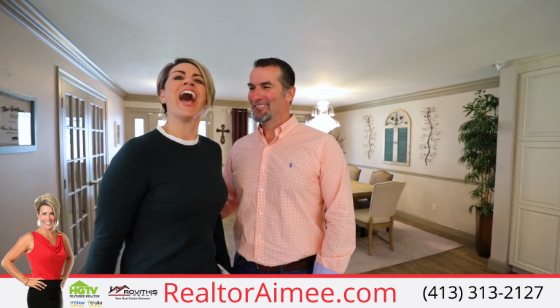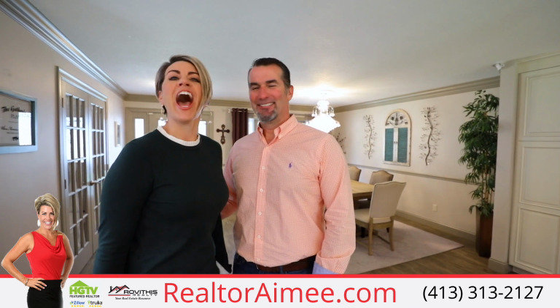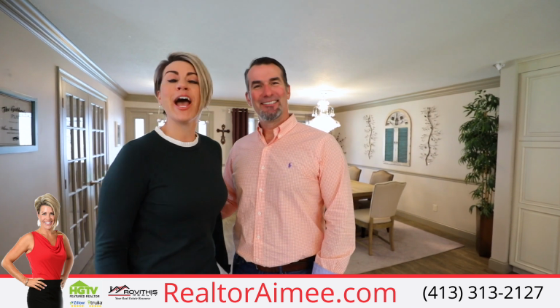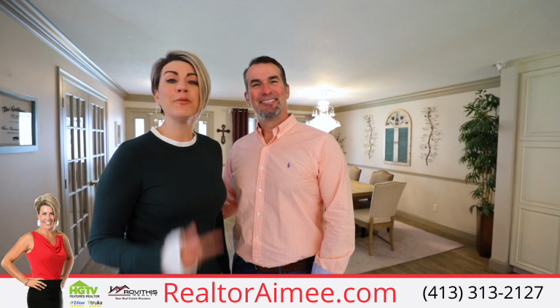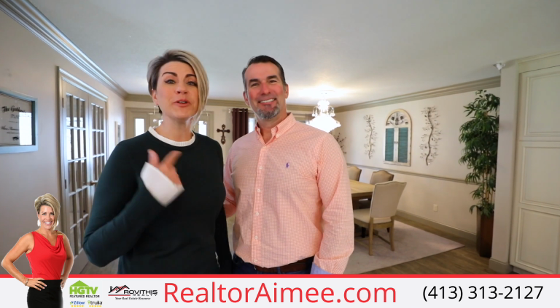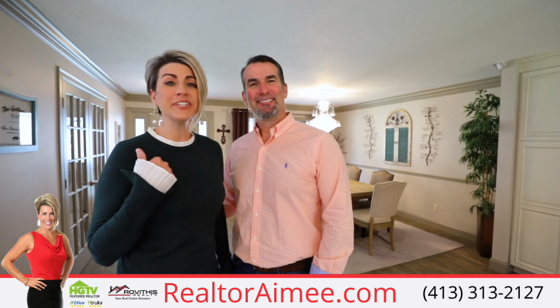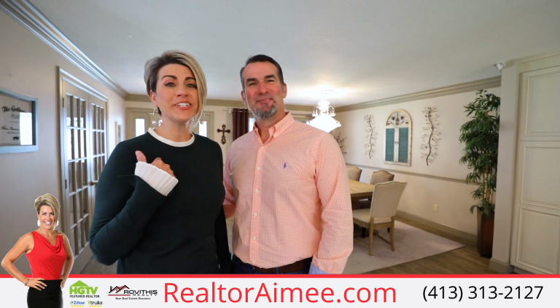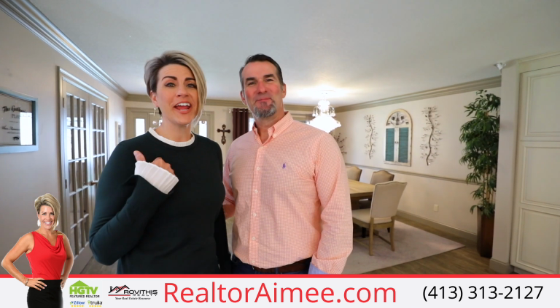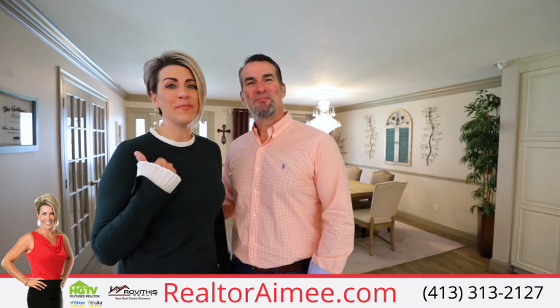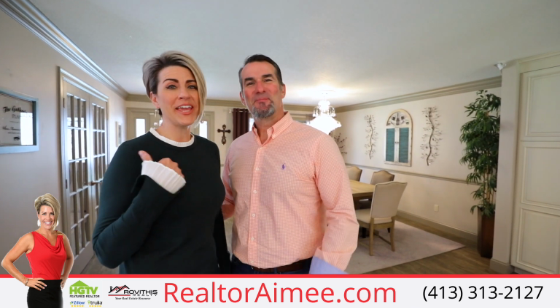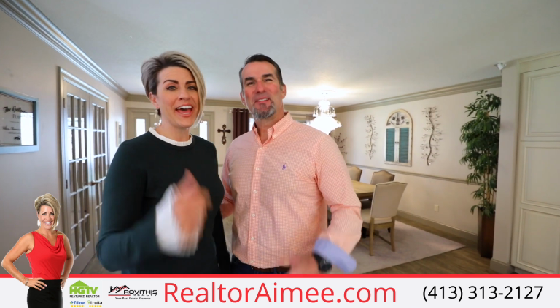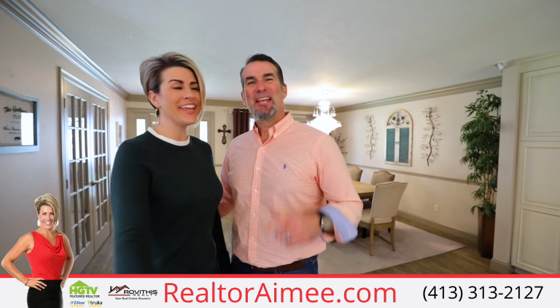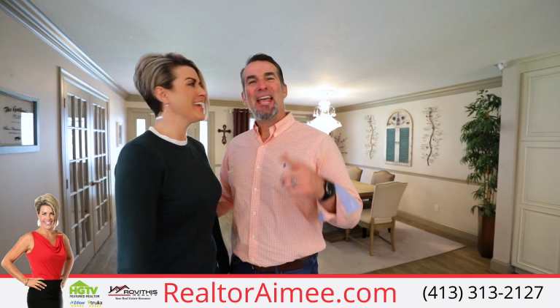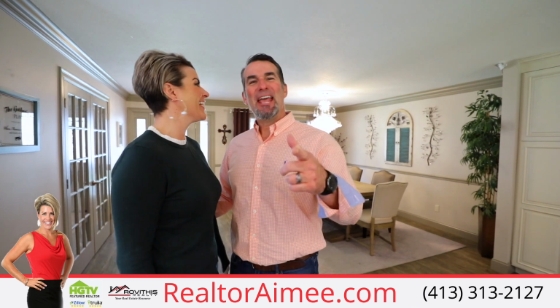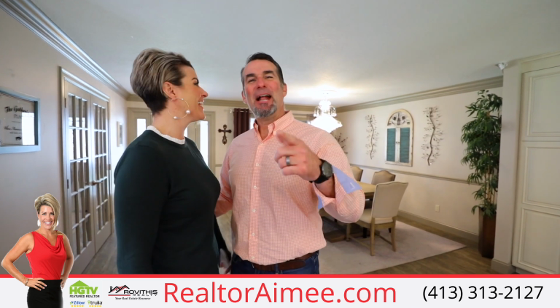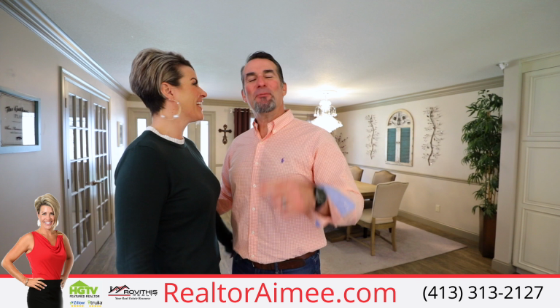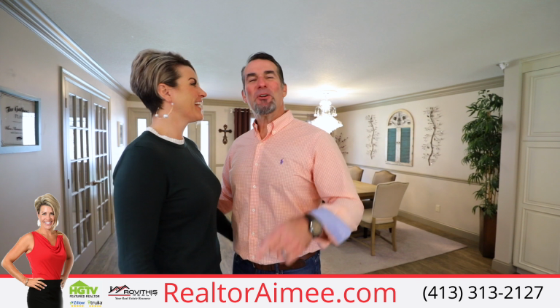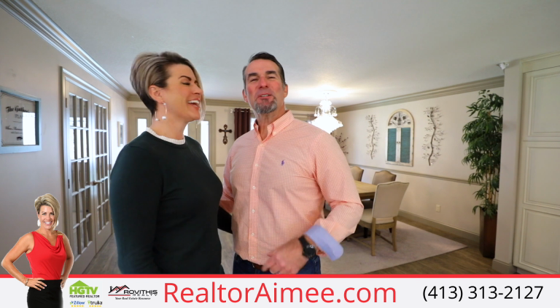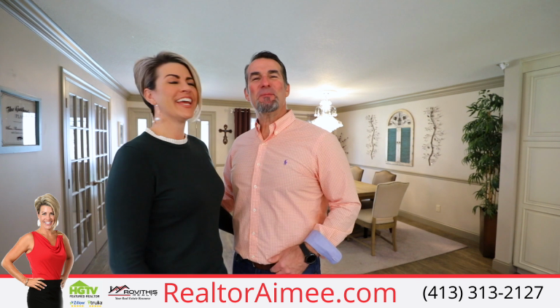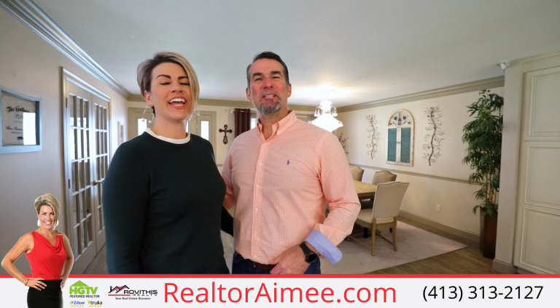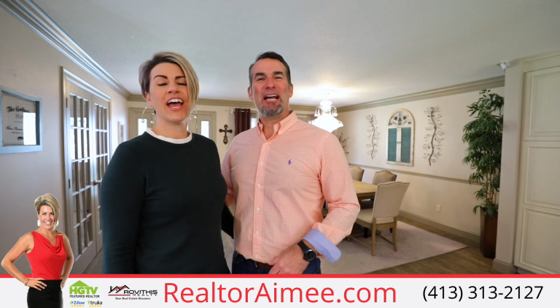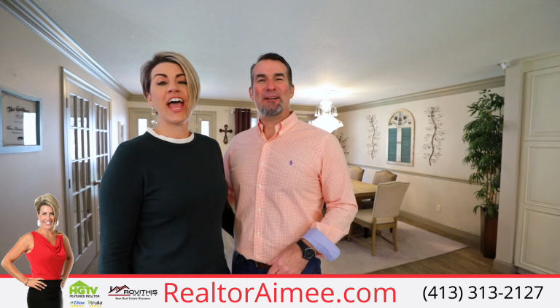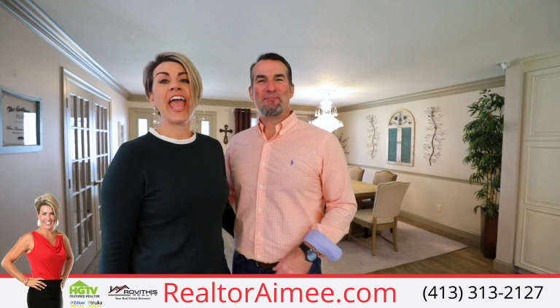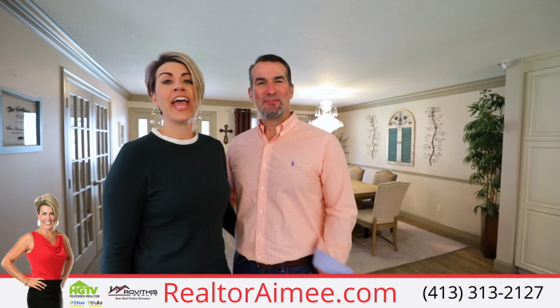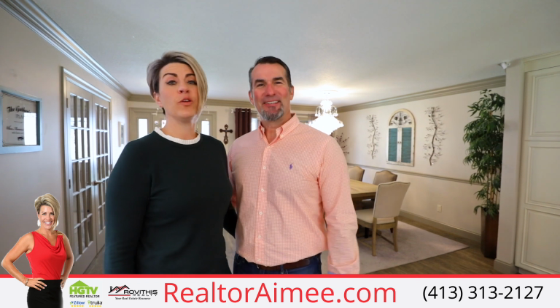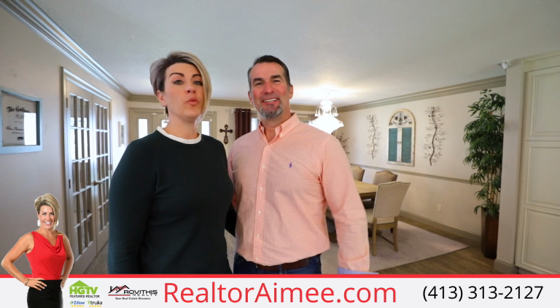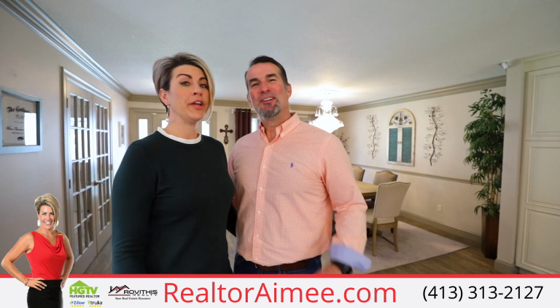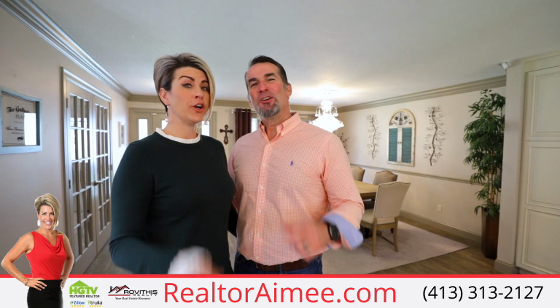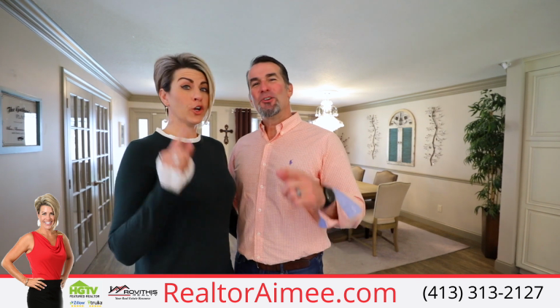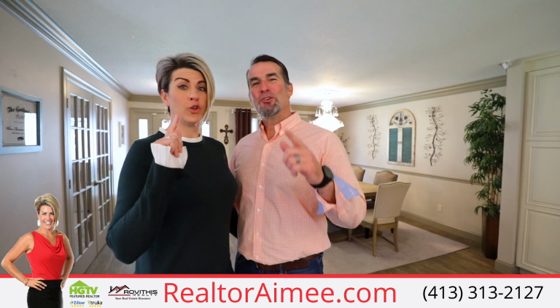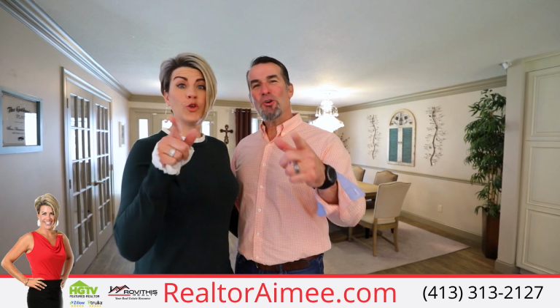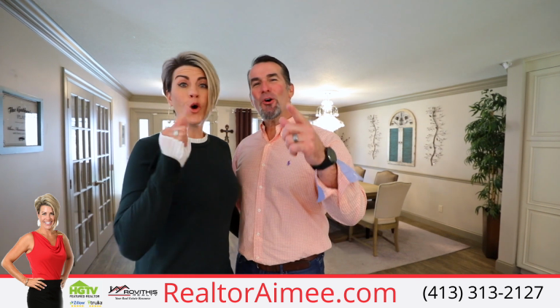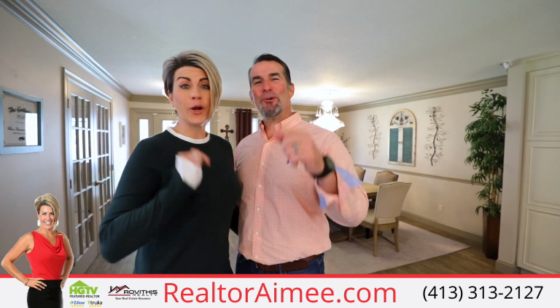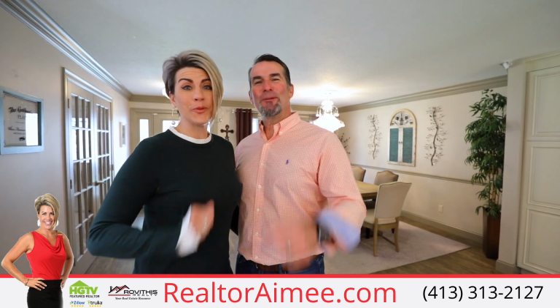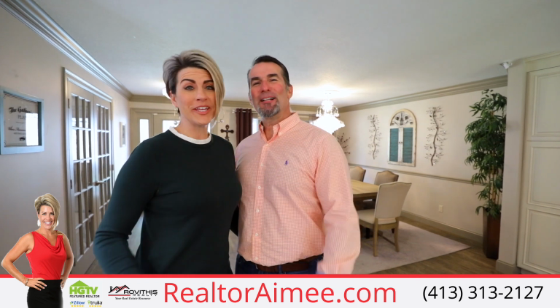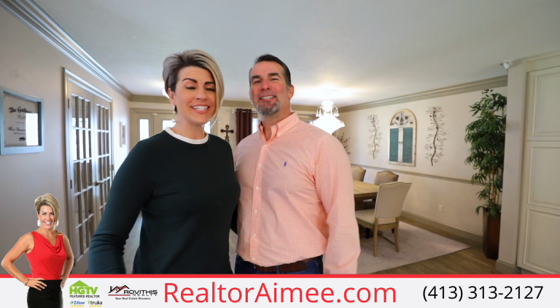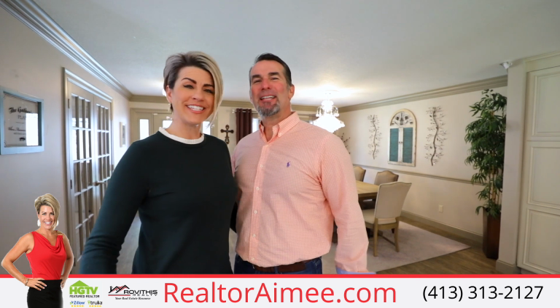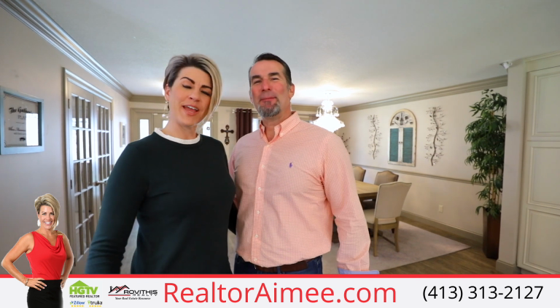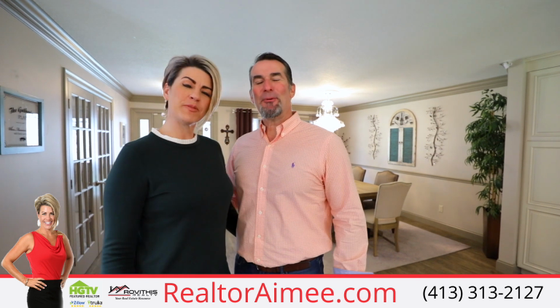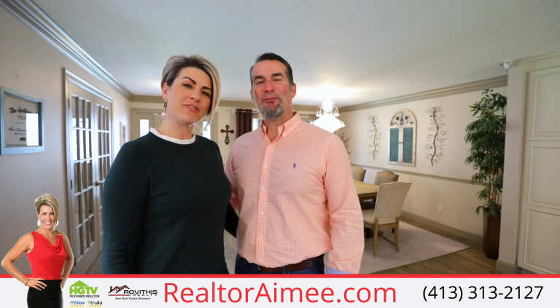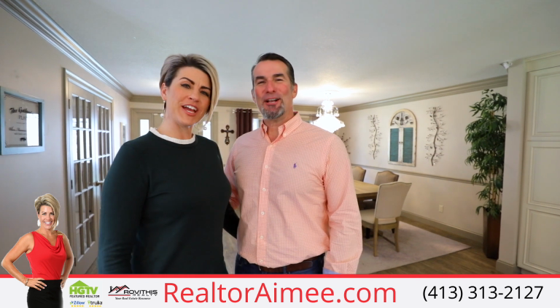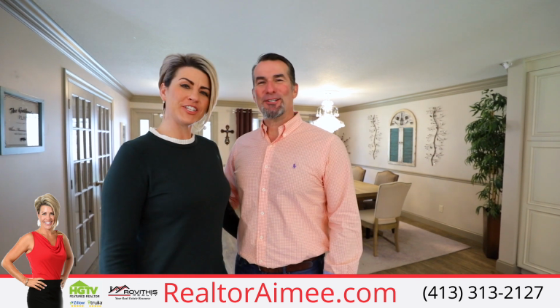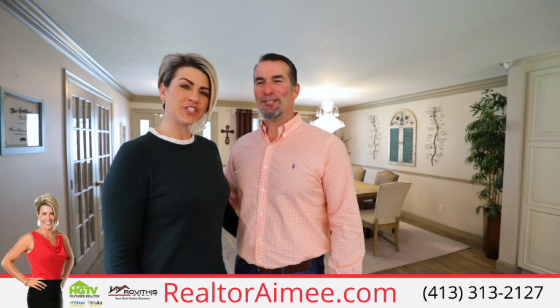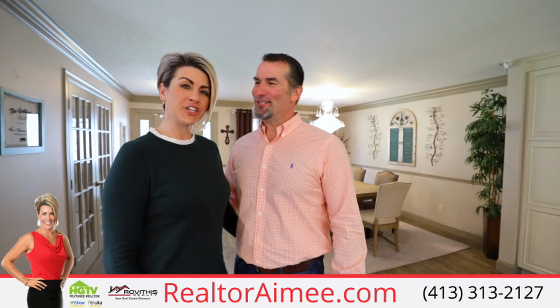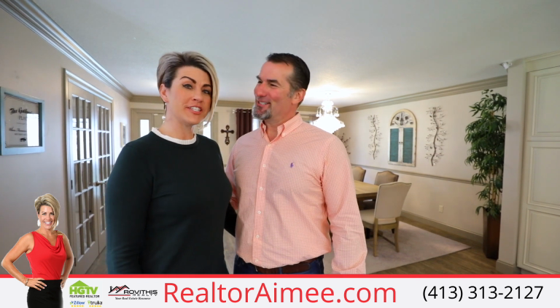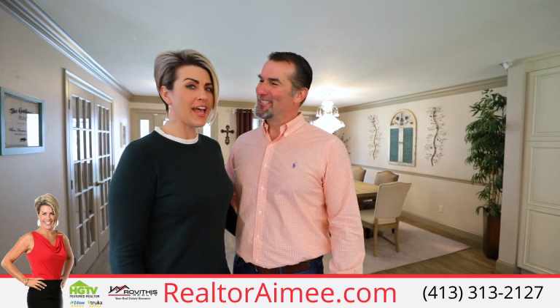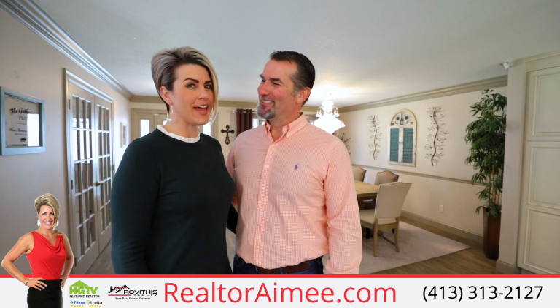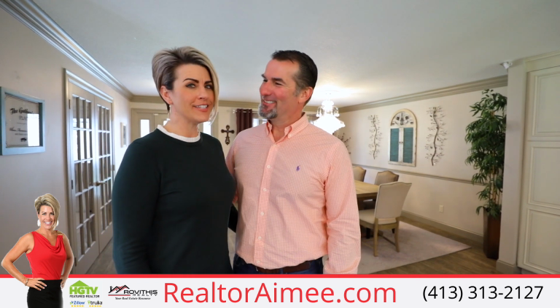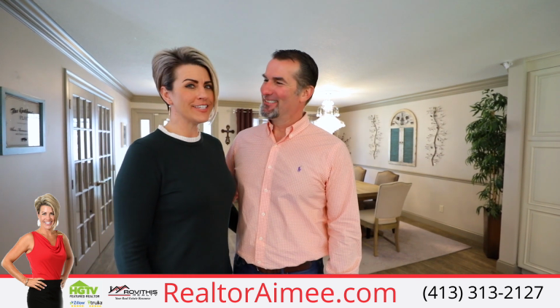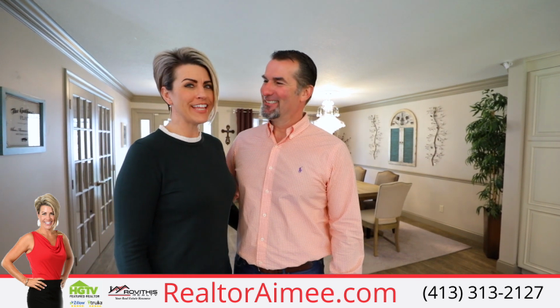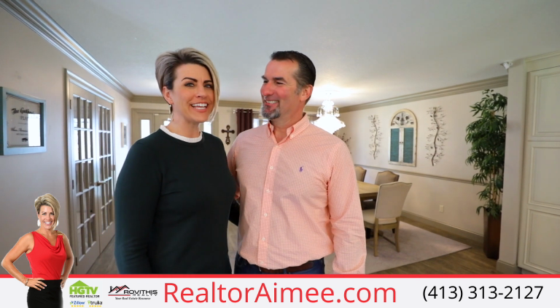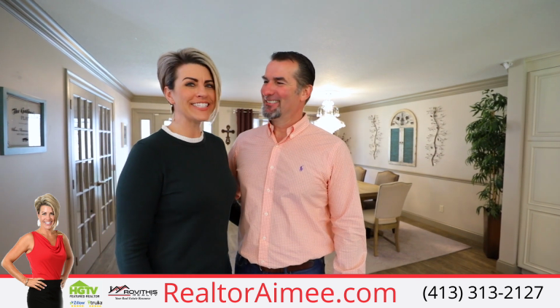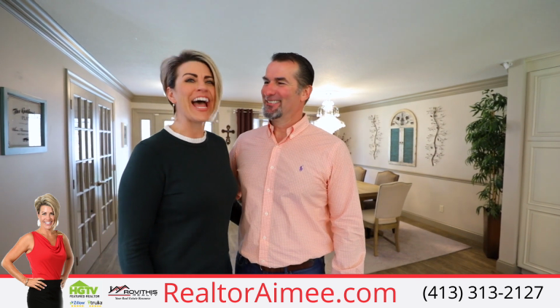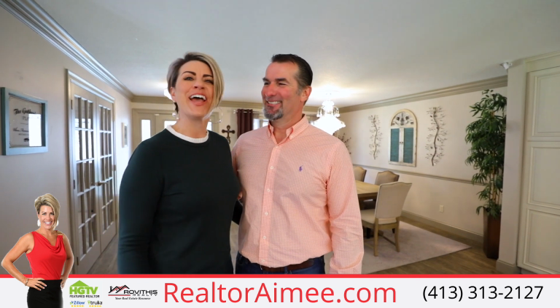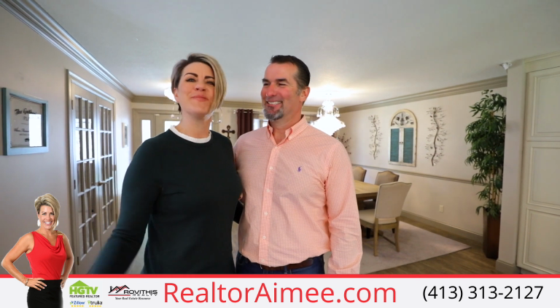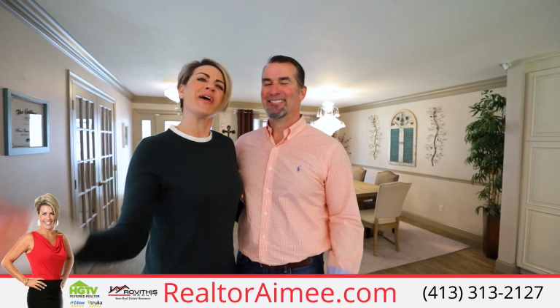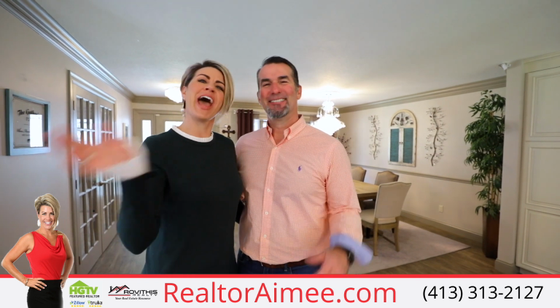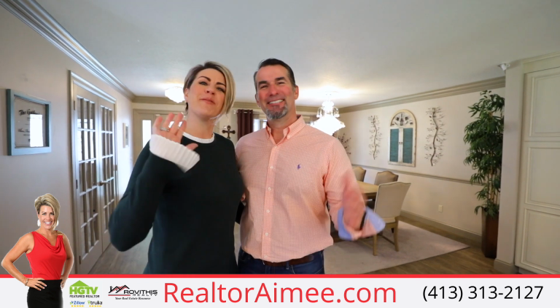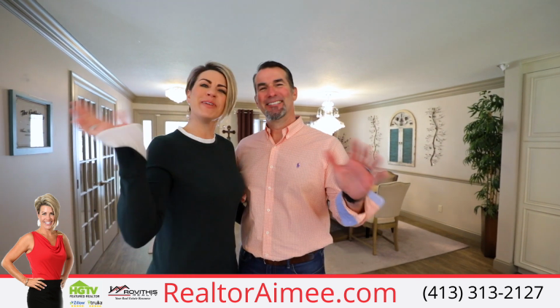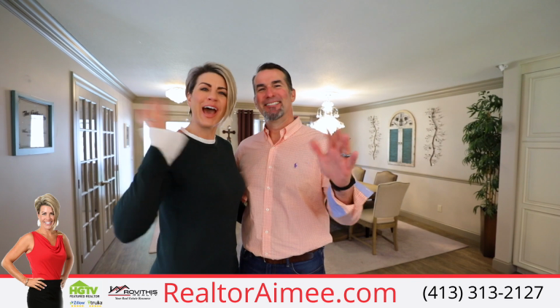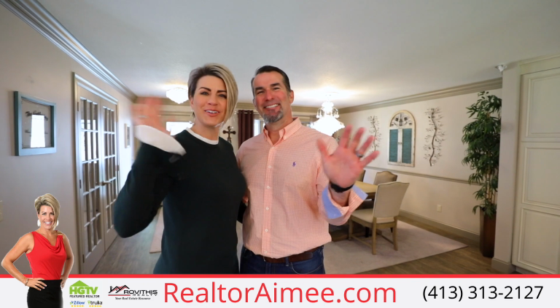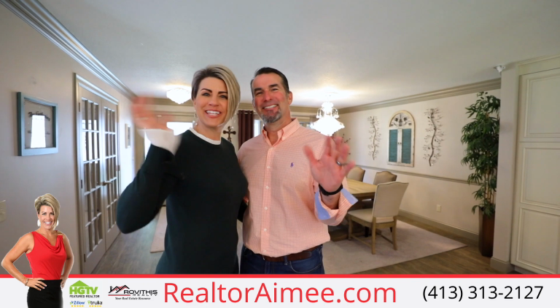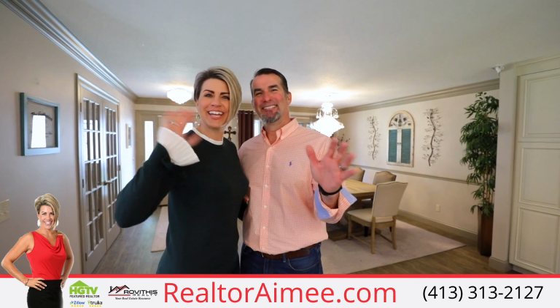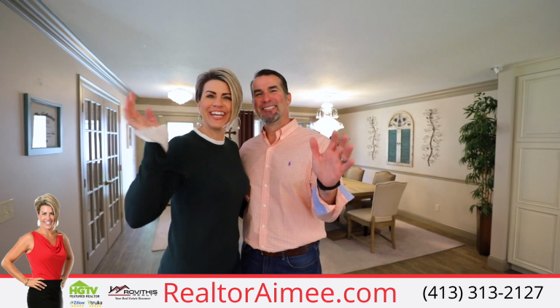I'm Realtor Amy Kelly. And I'm her husband Tom. And we're your real estate professionals. Until next time, happy house hunting!